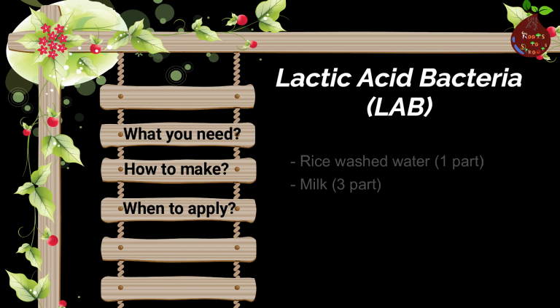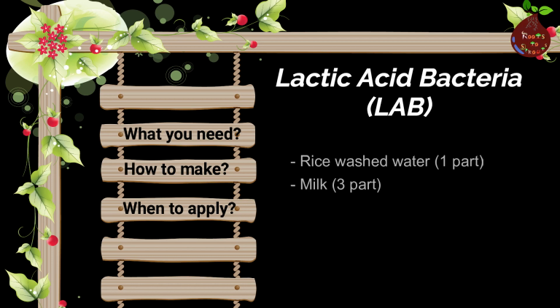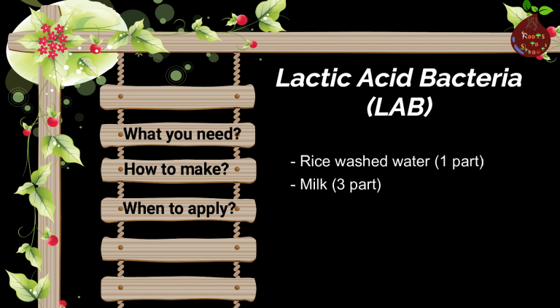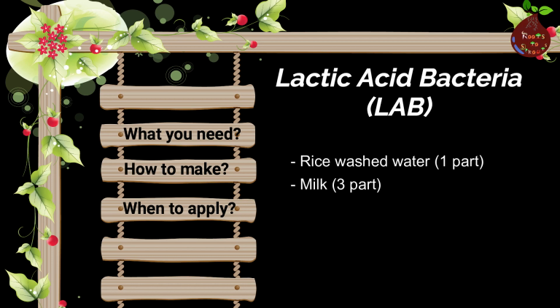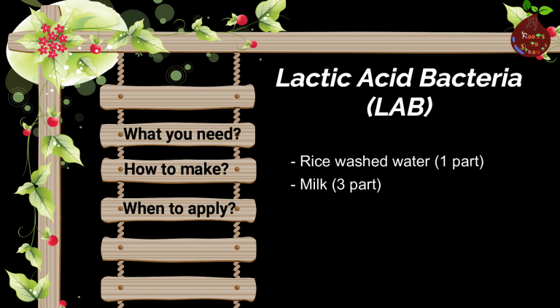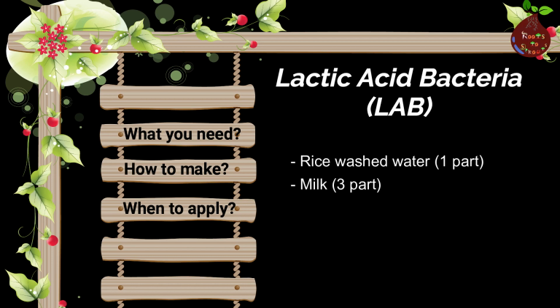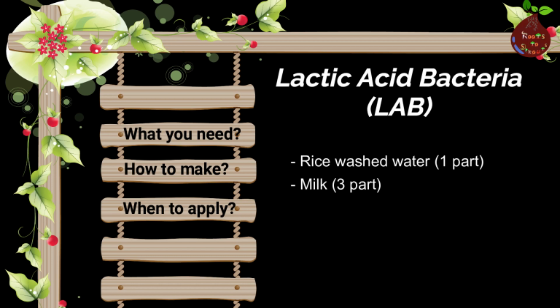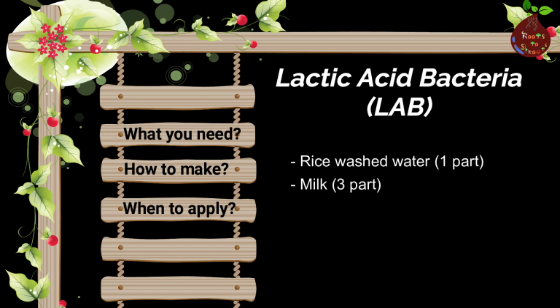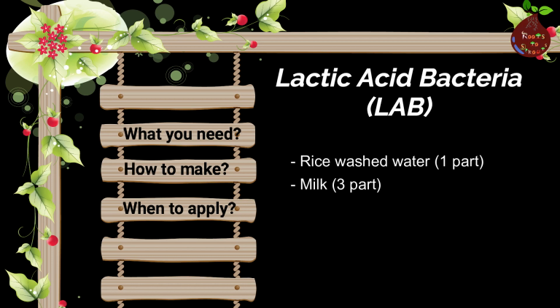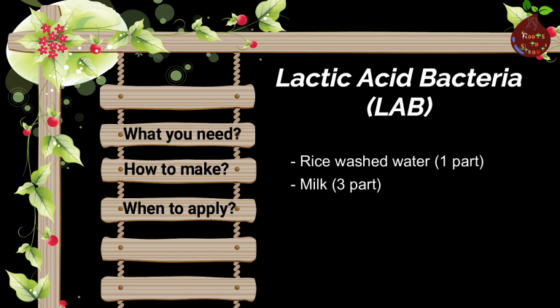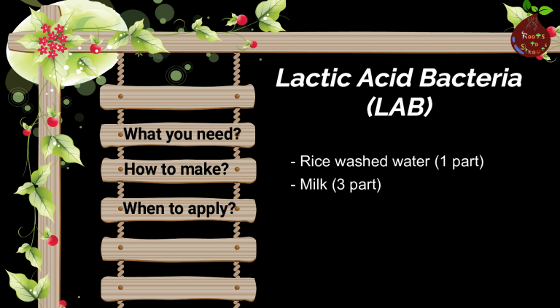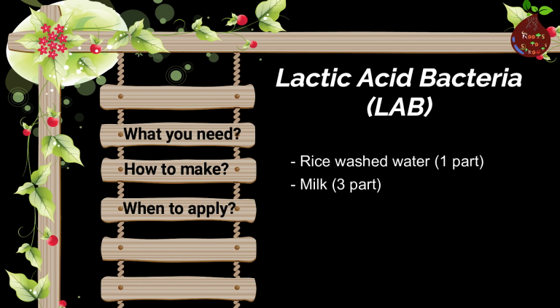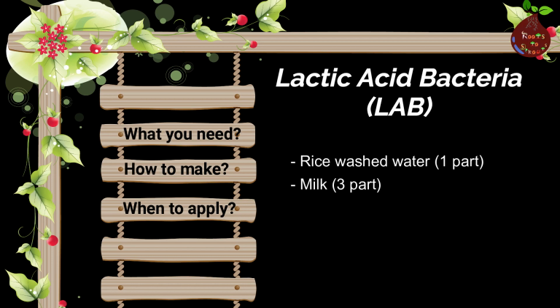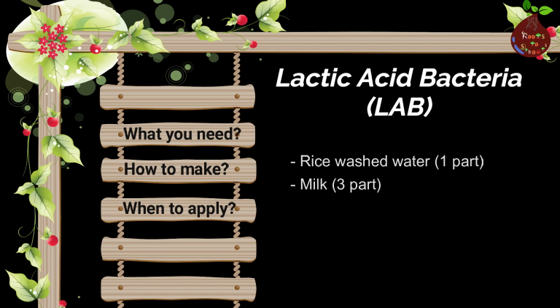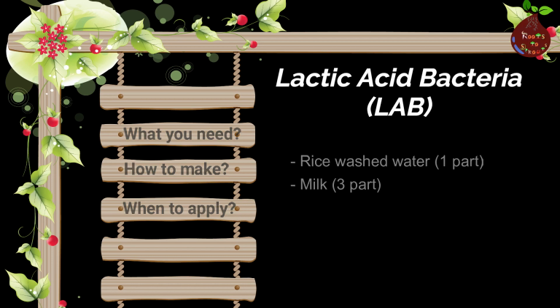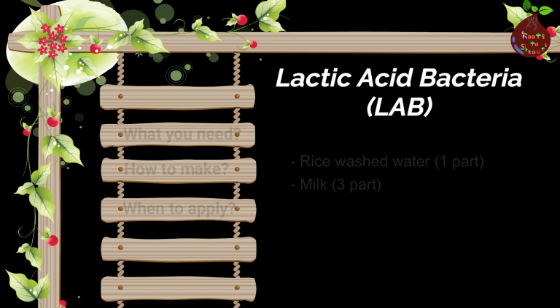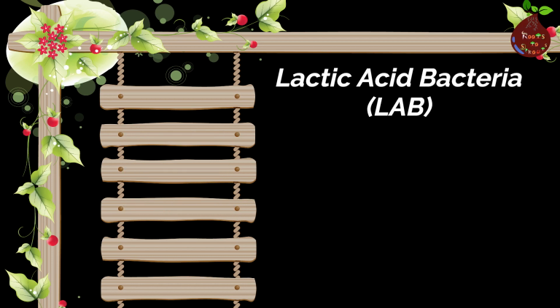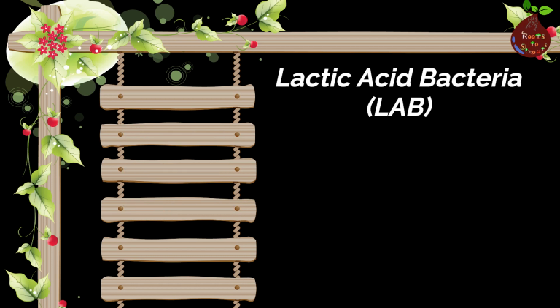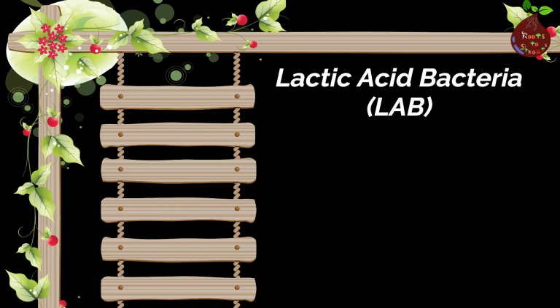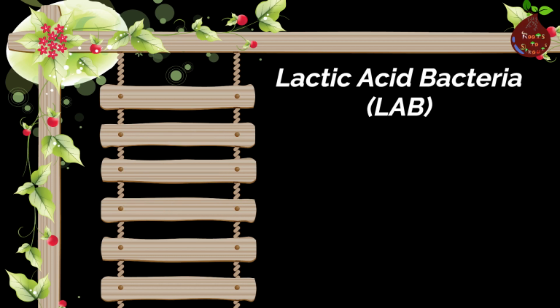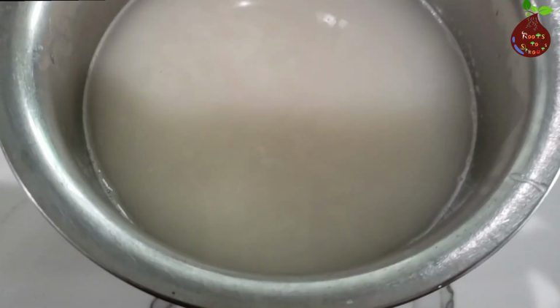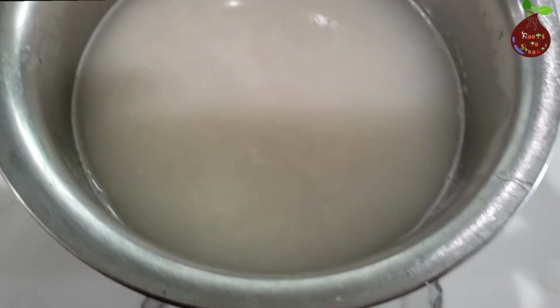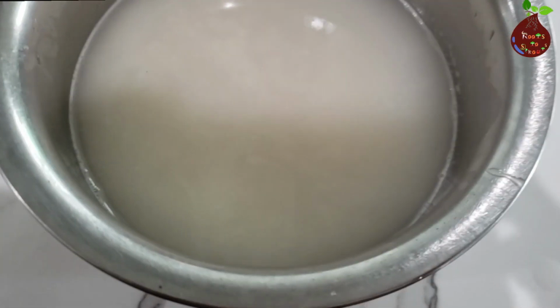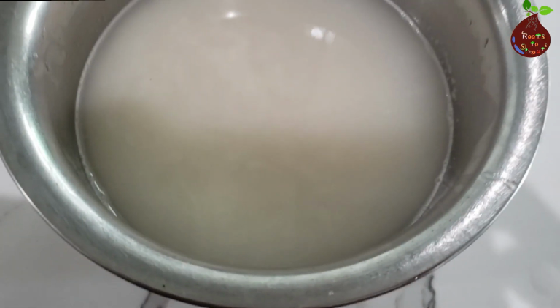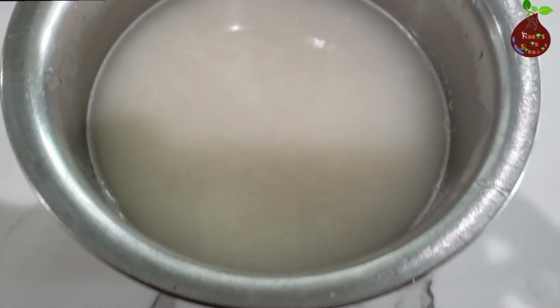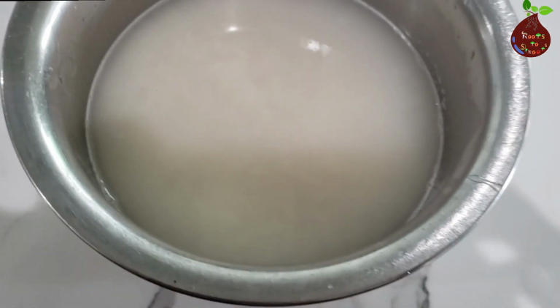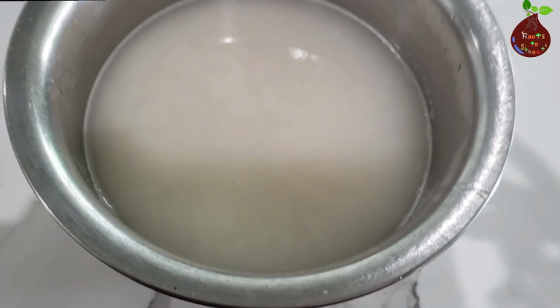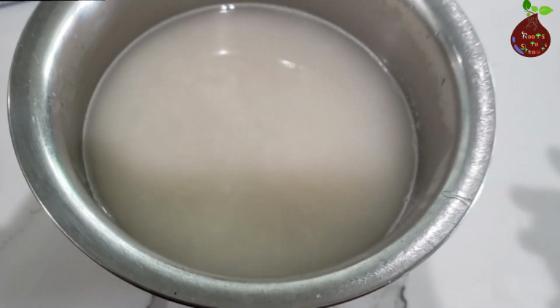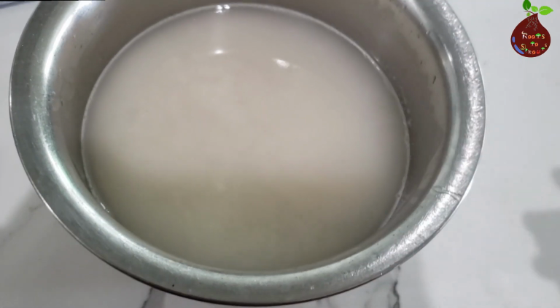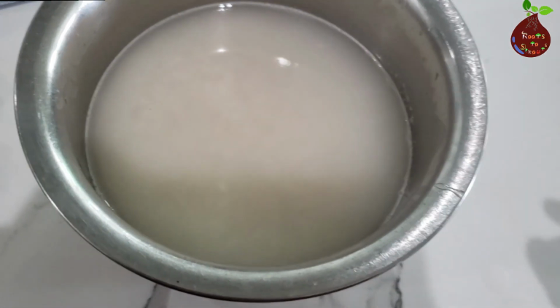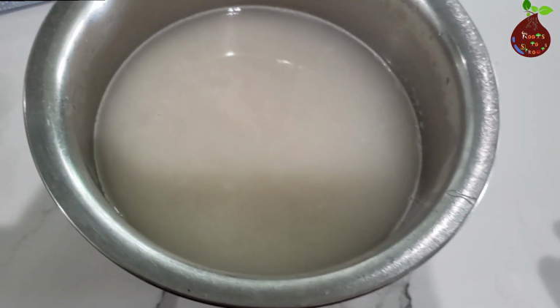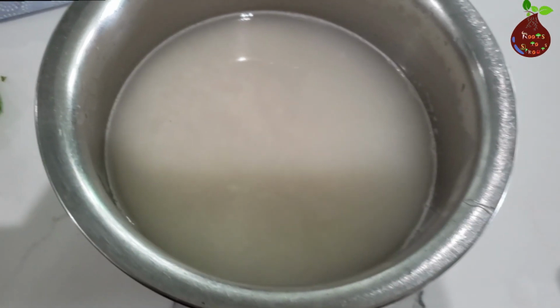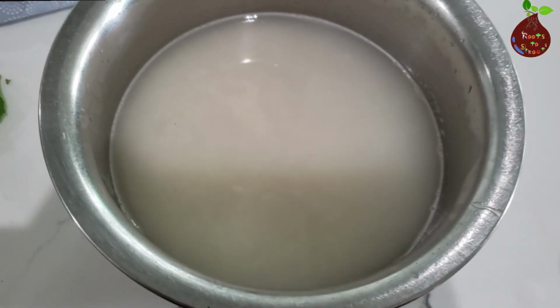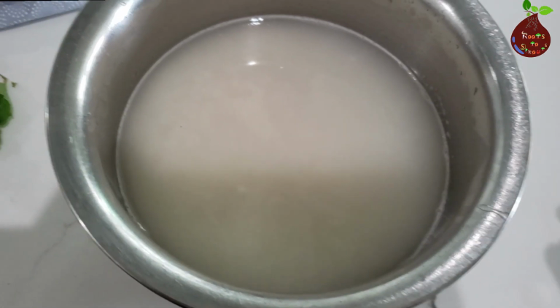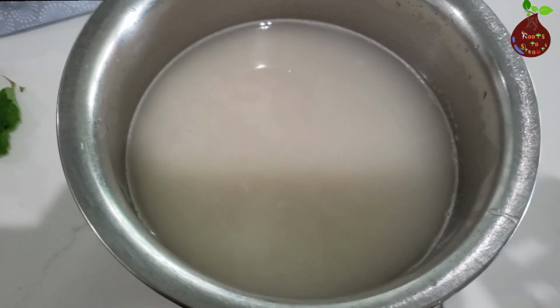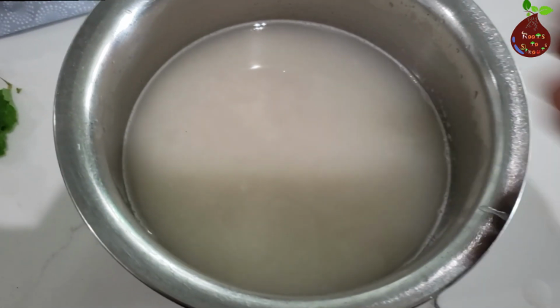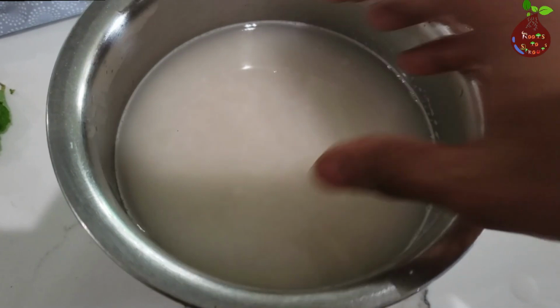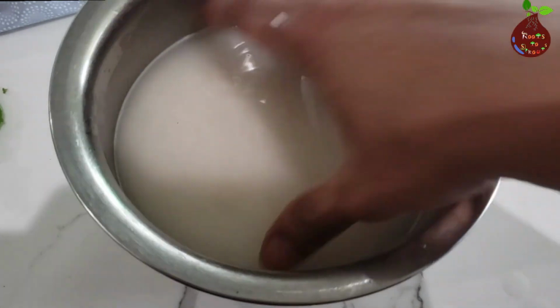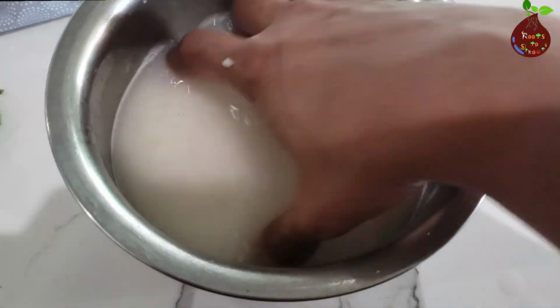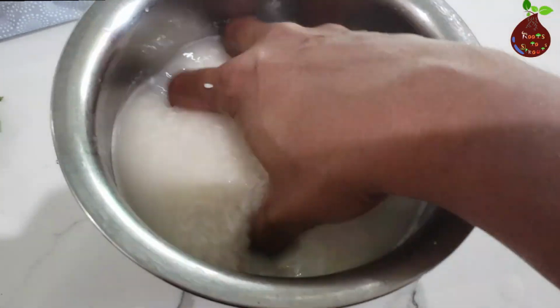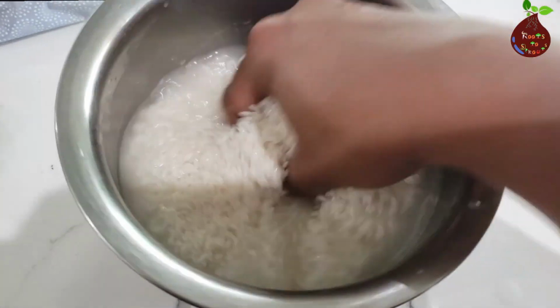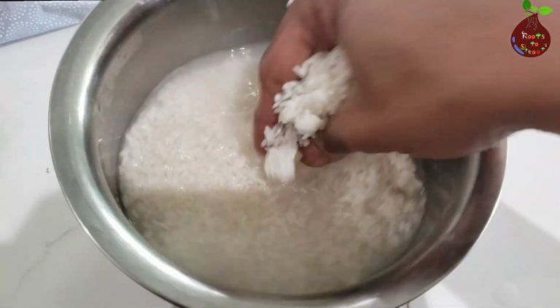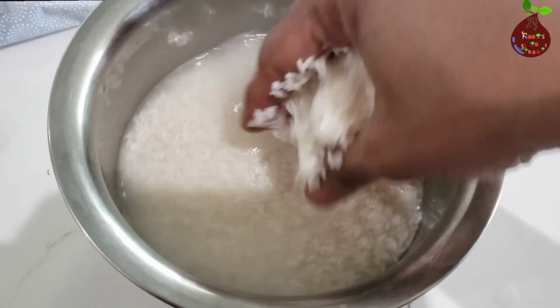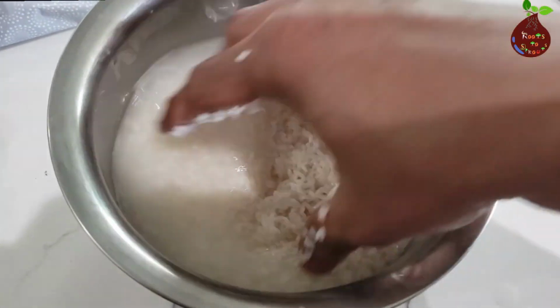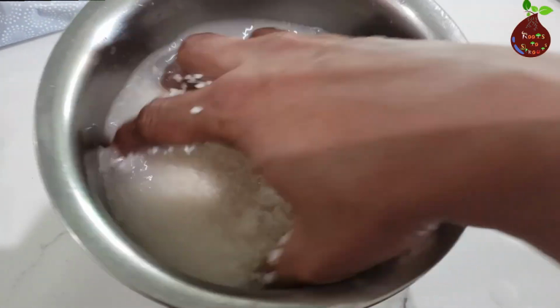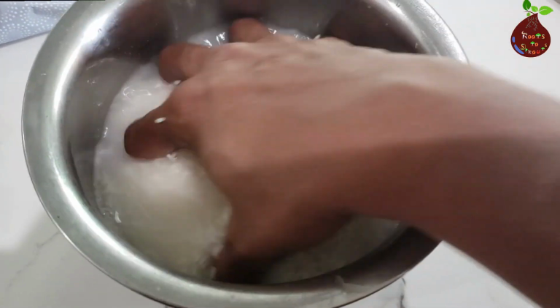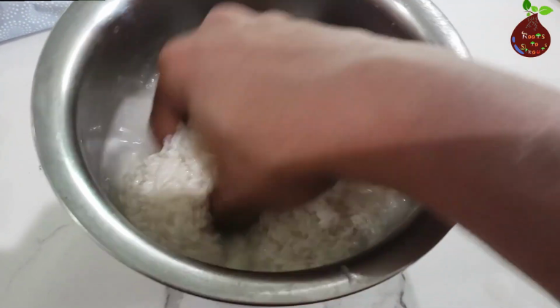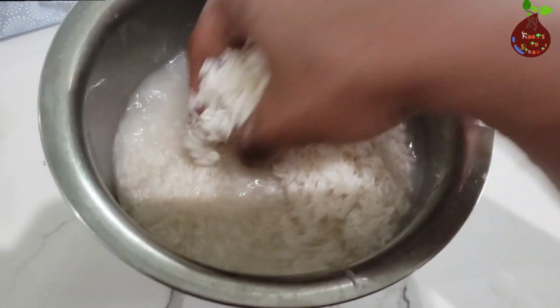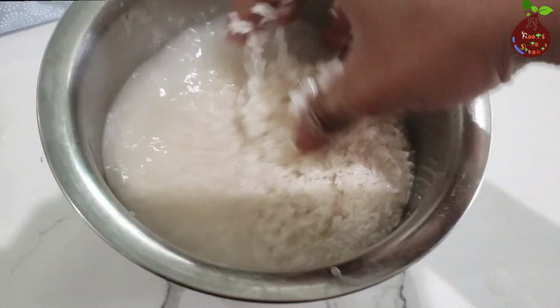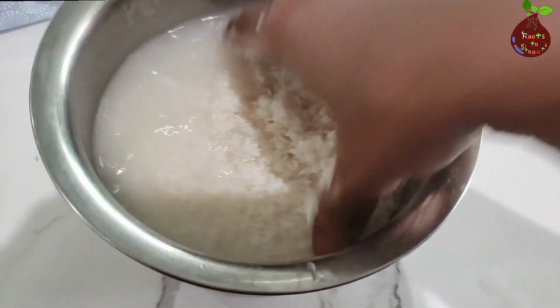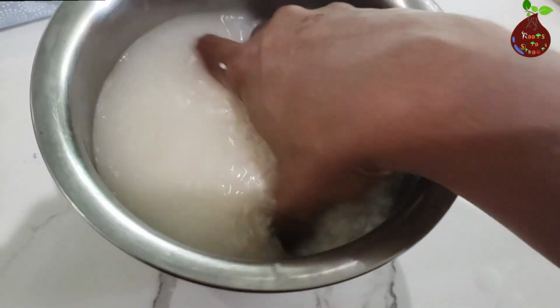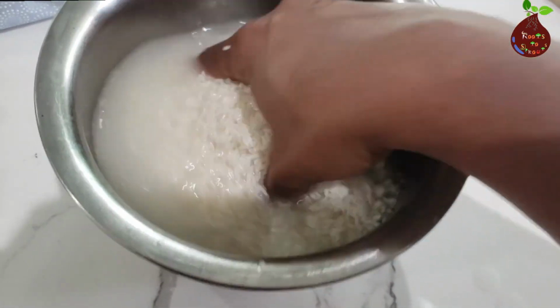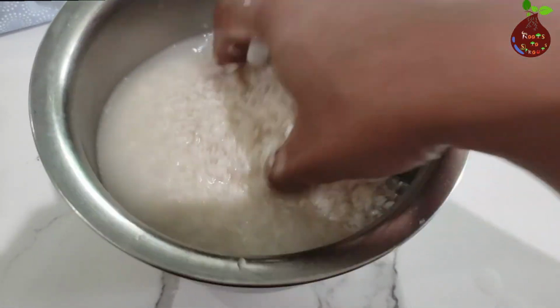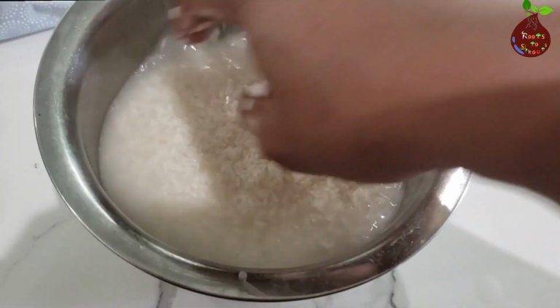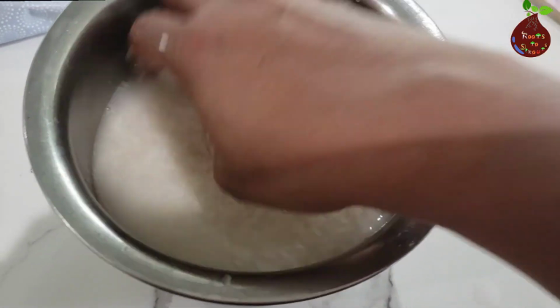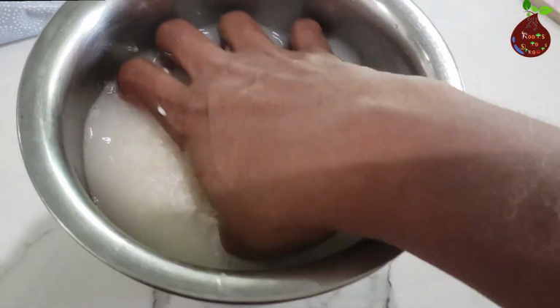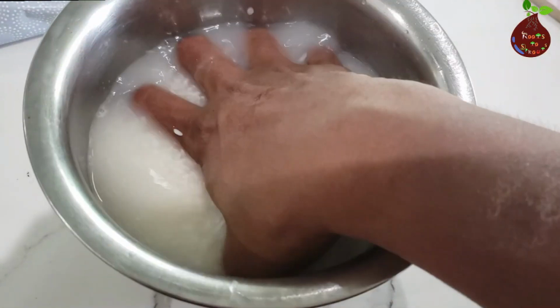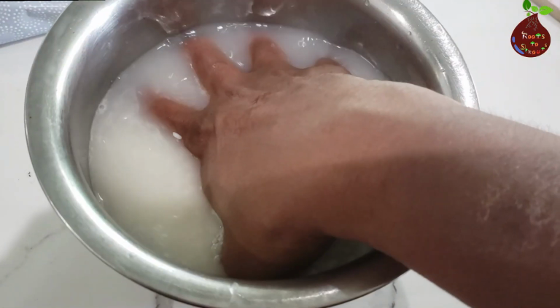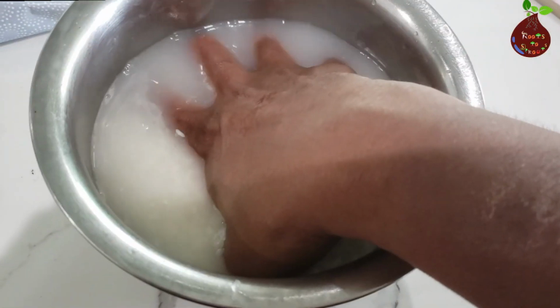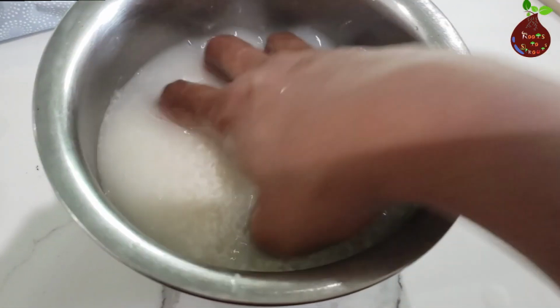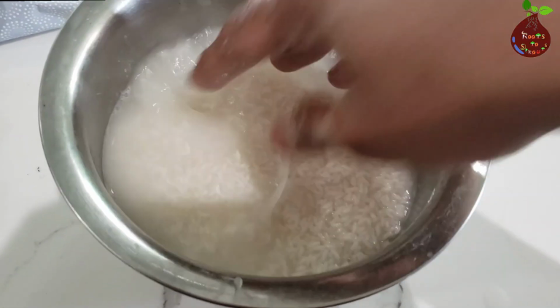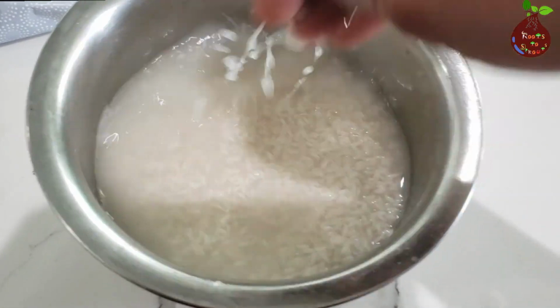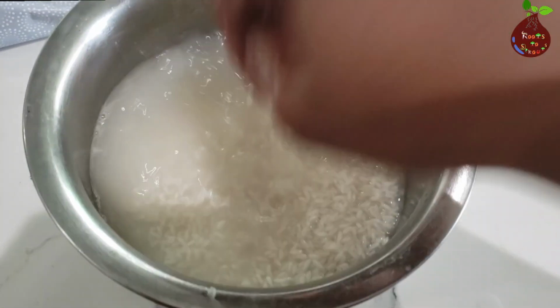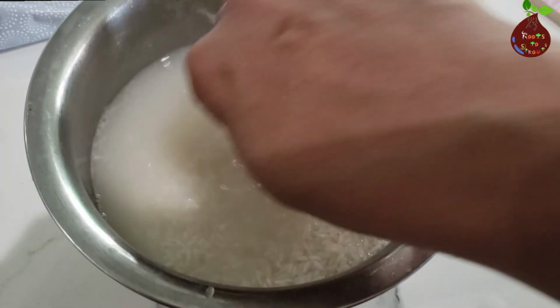For LAB you need washed rice water, milk, and a container to store it.